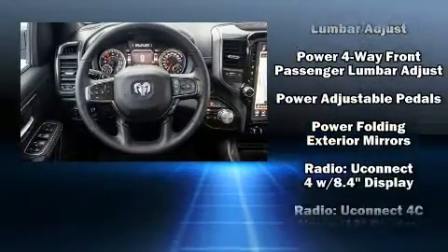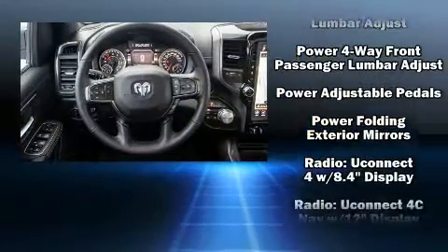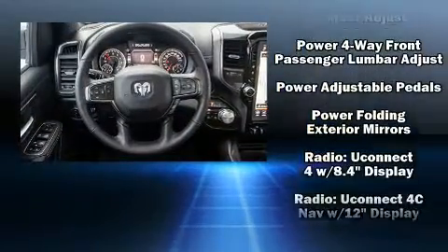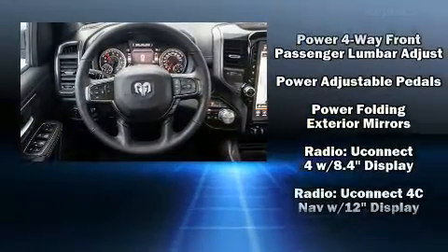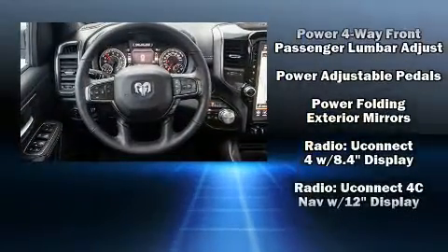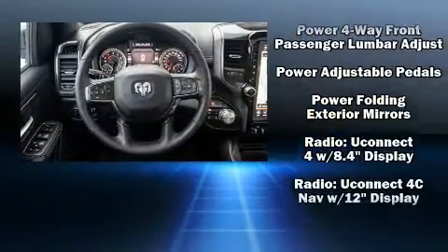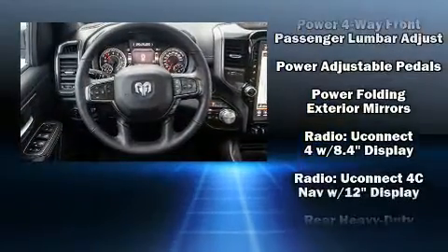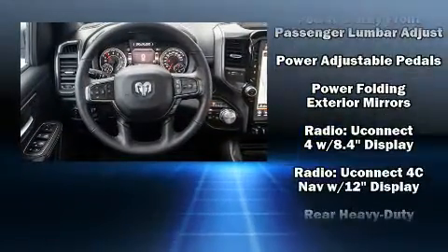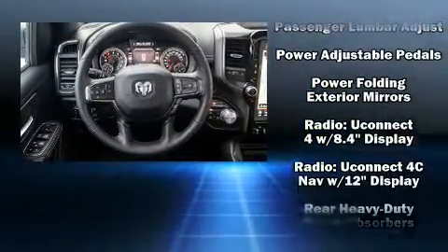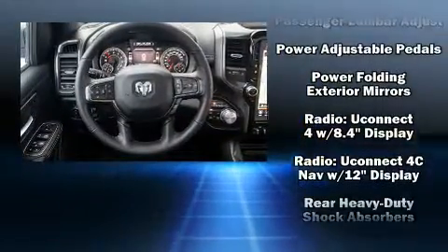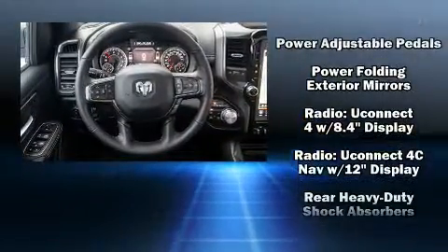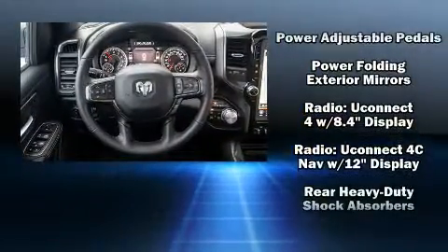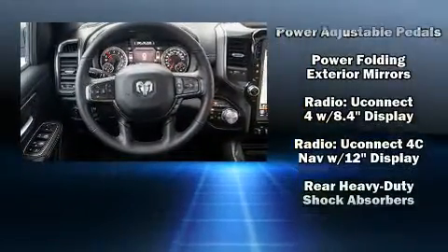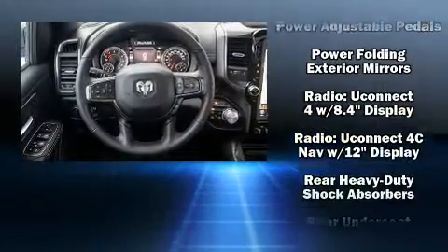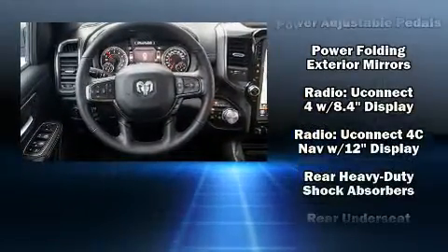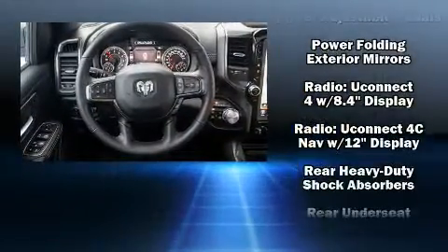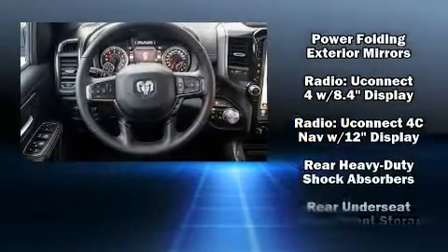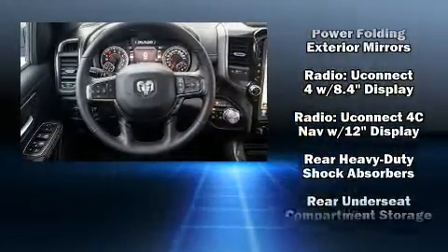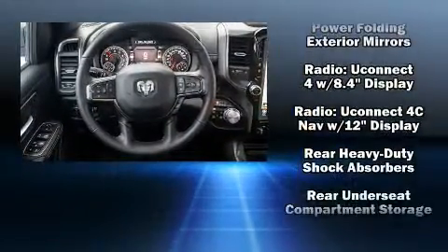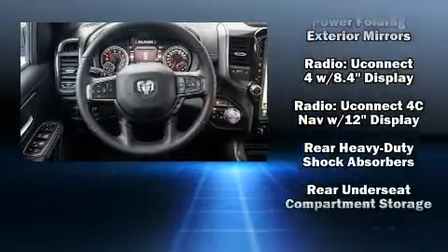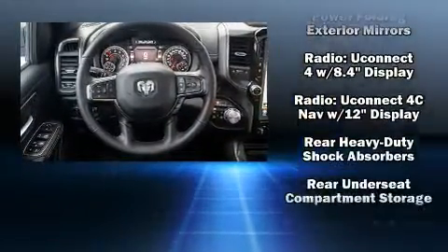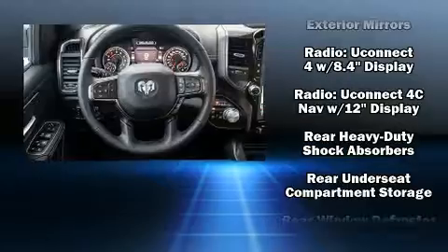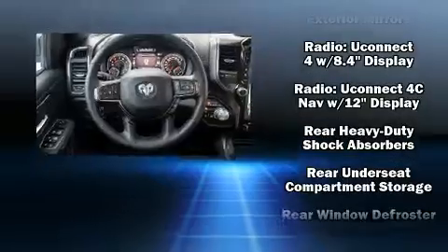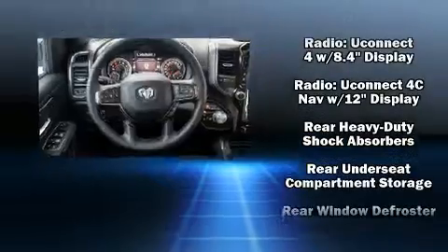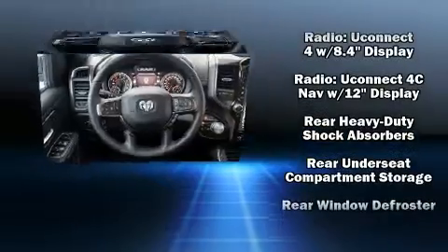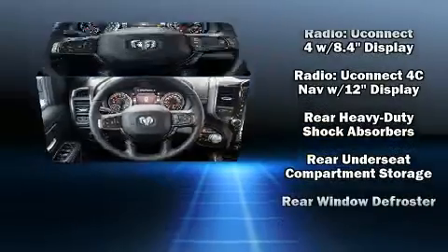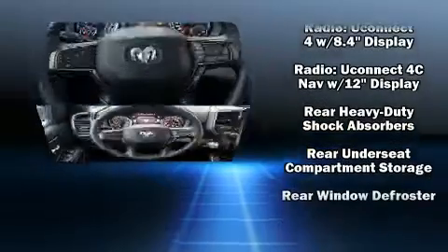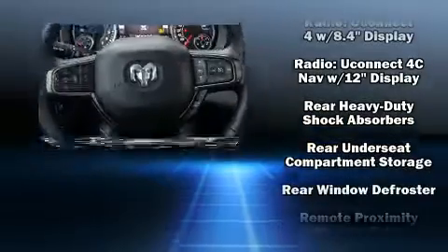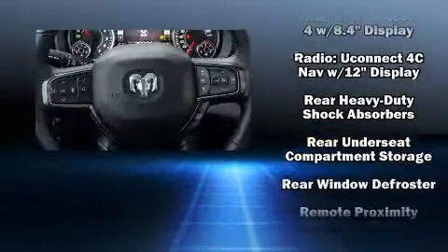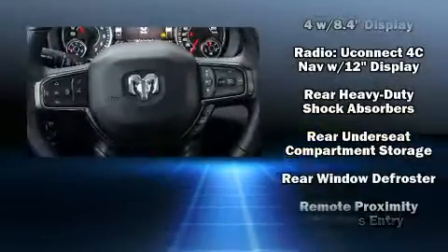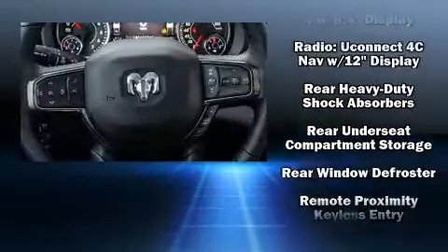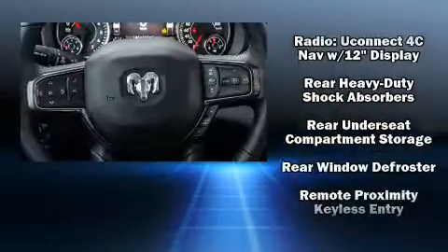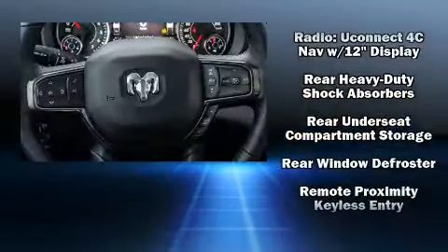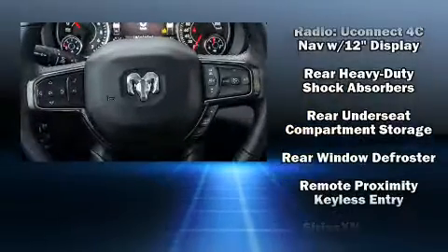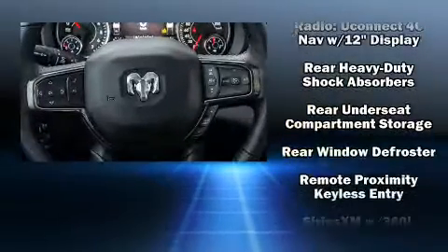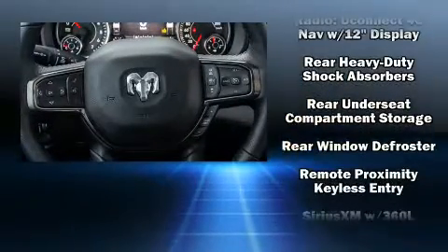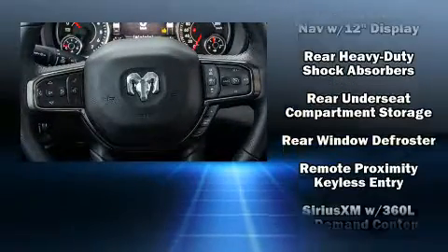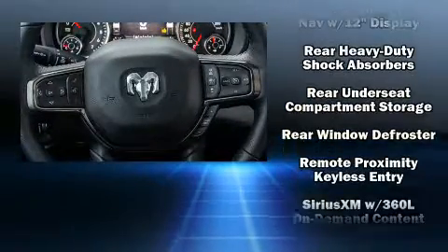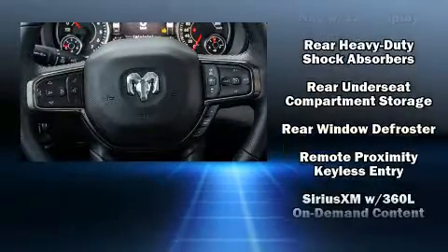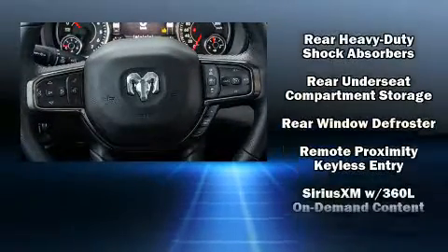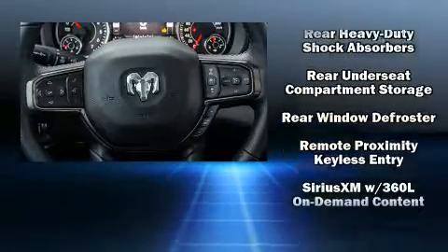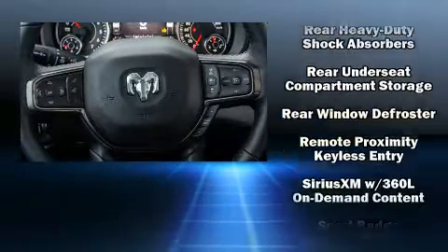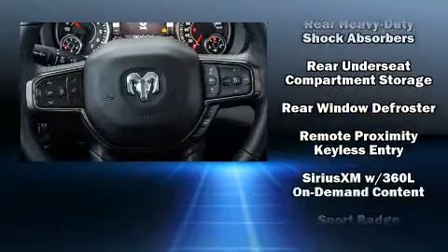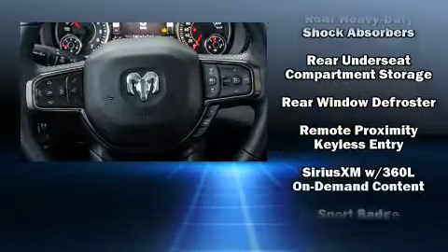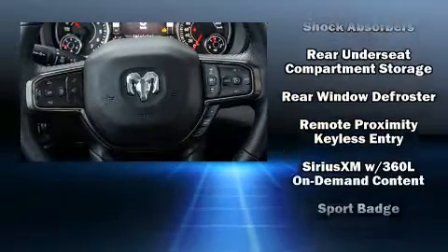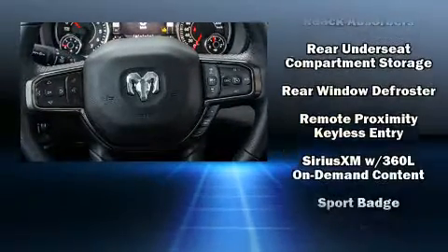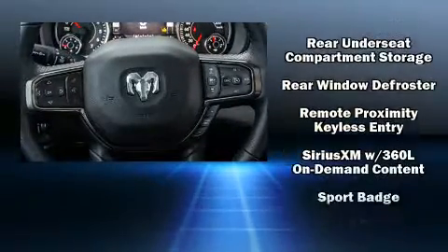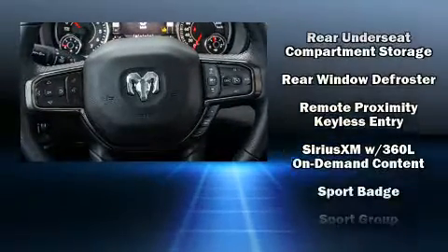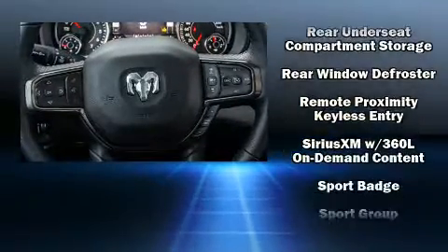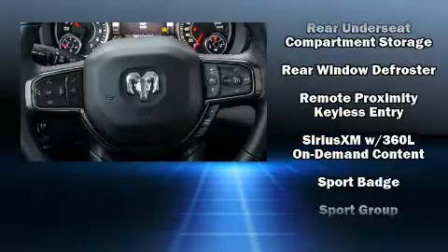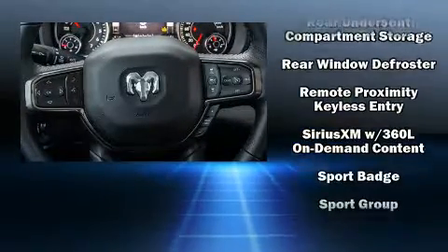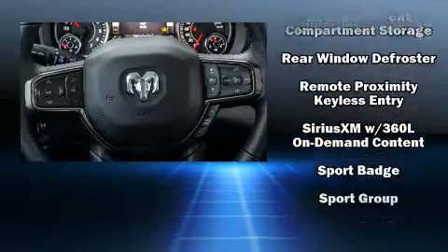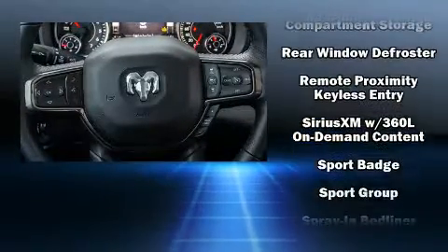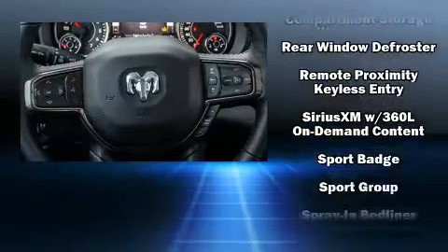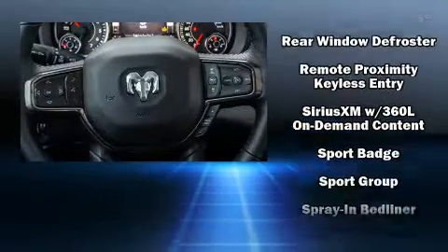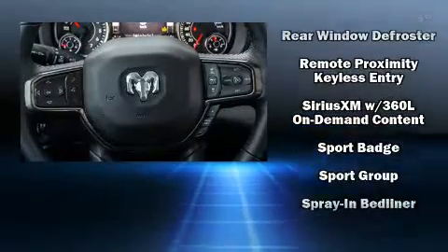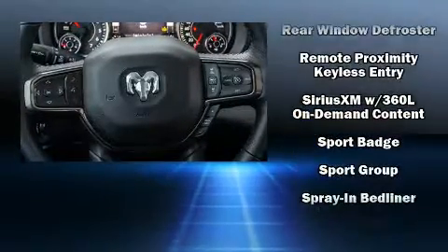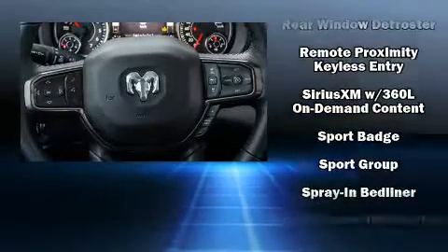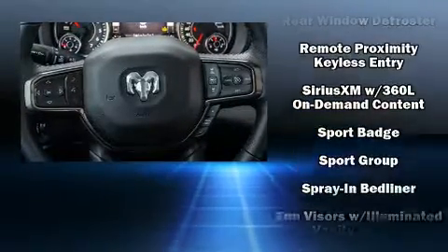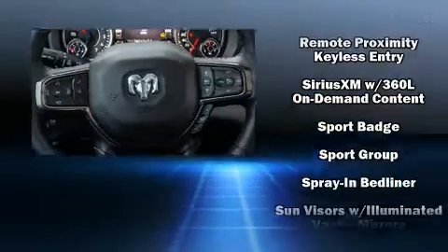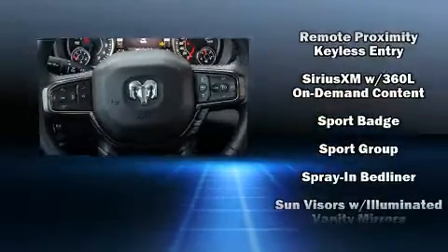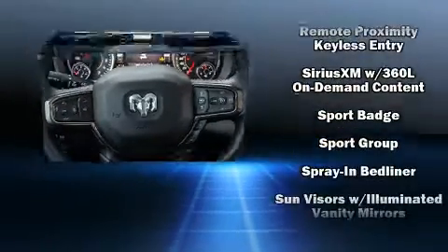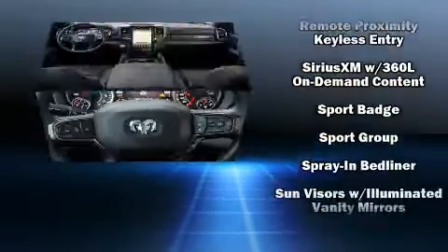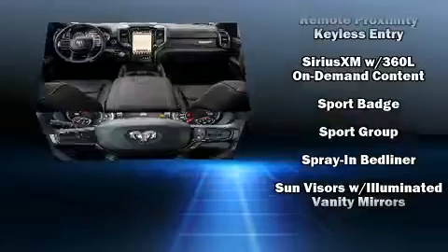Safety equipment has been integrated throughout, including brake assist, a panic alarm, and four-wheel disc brakes with ABS.